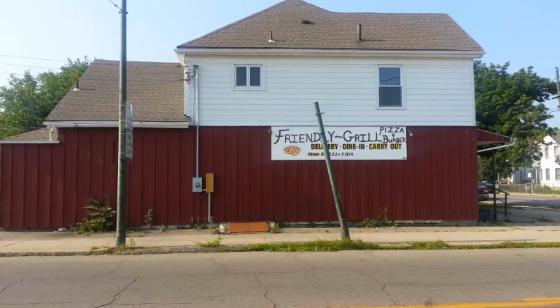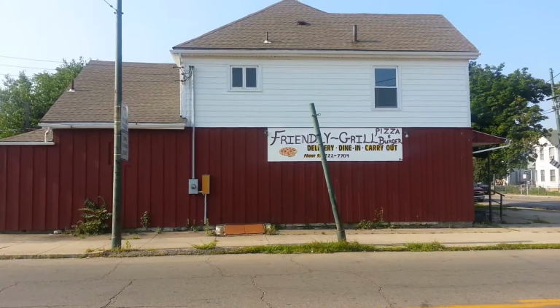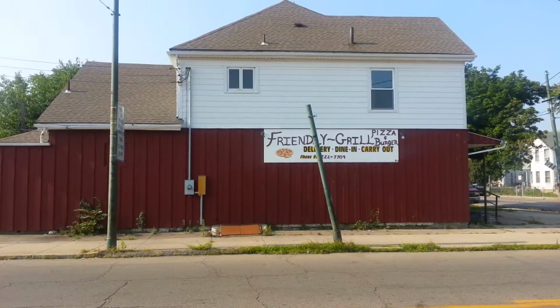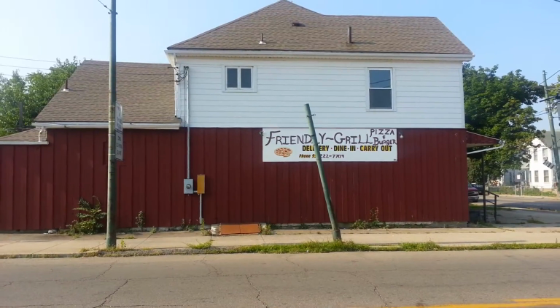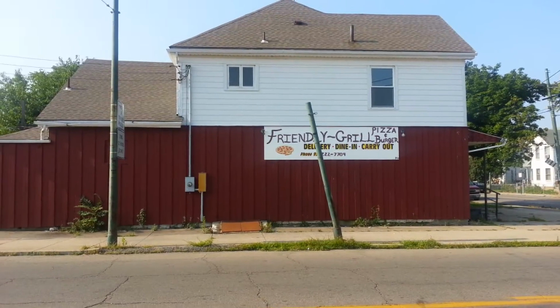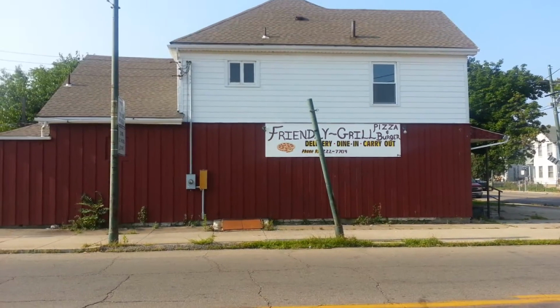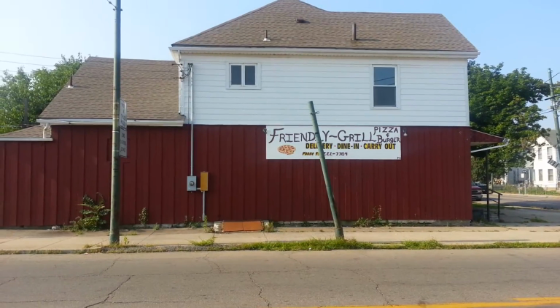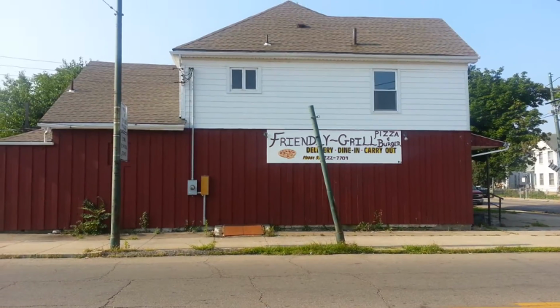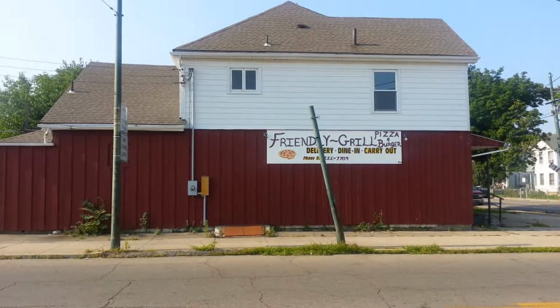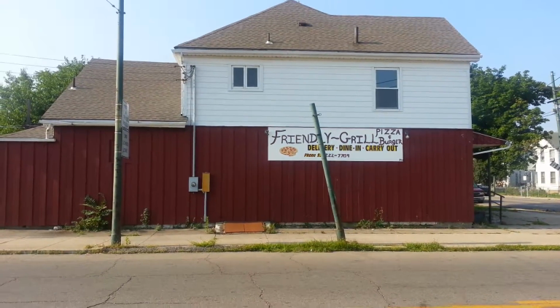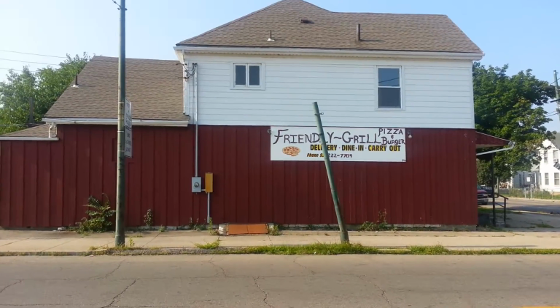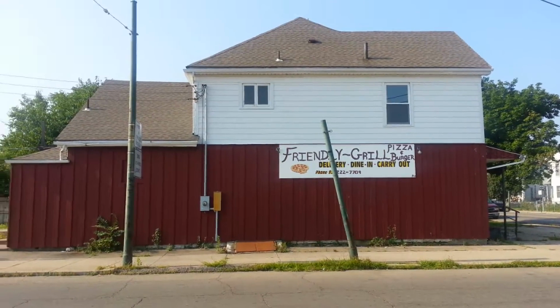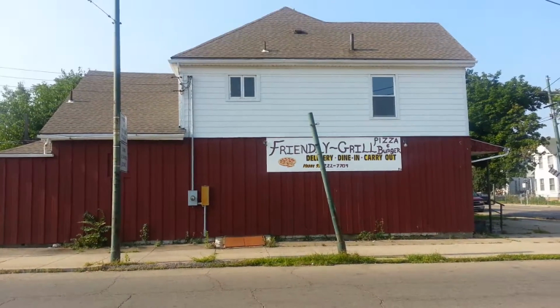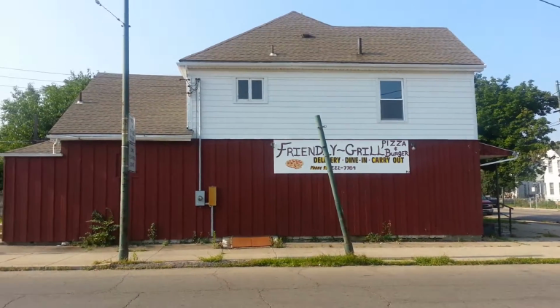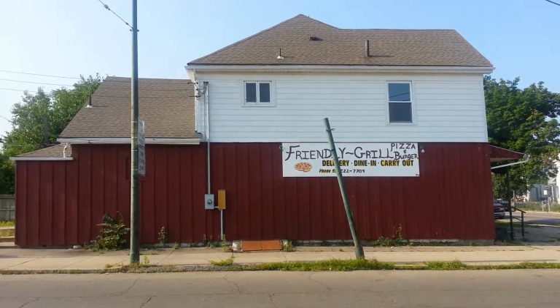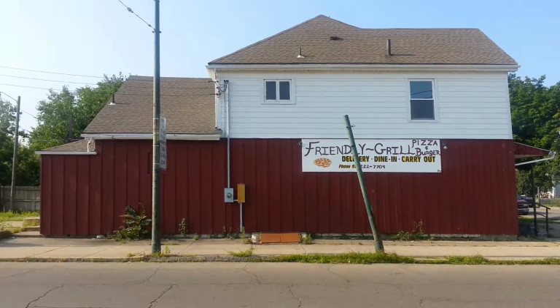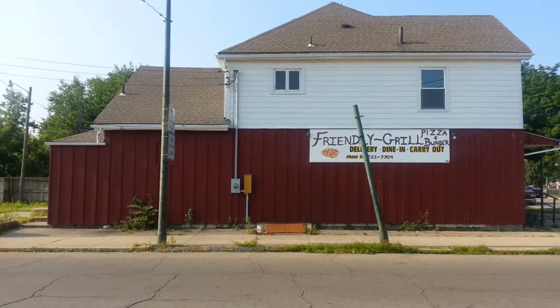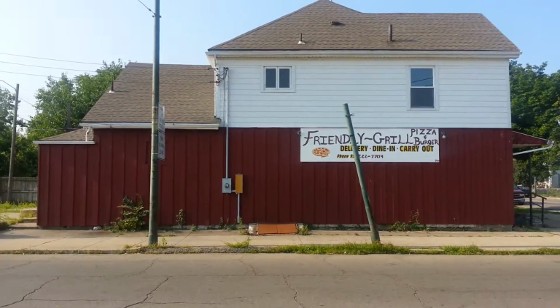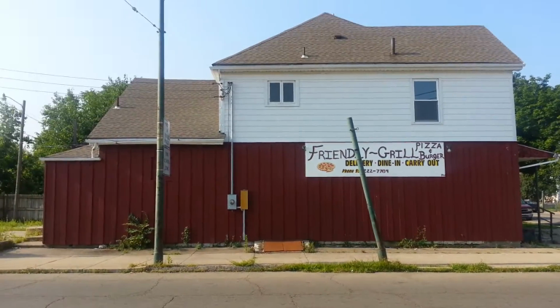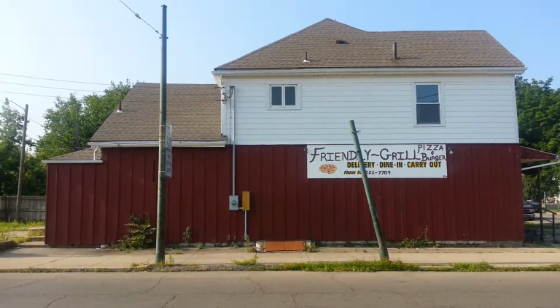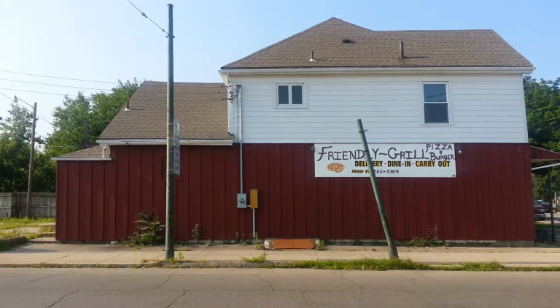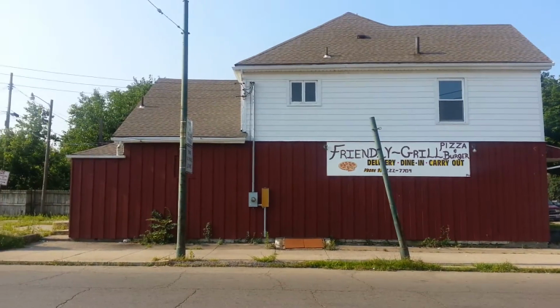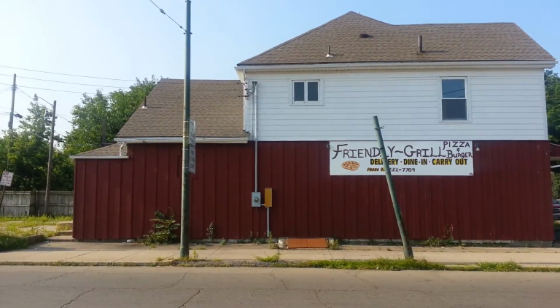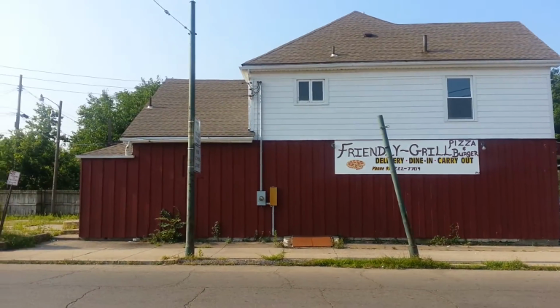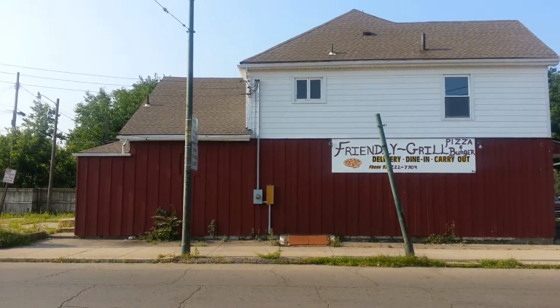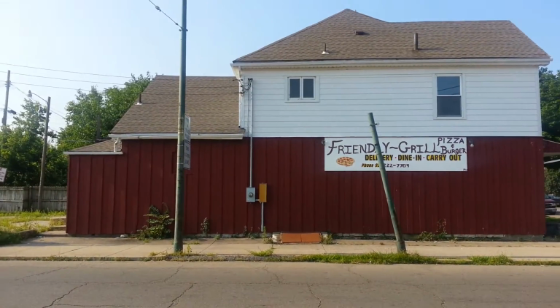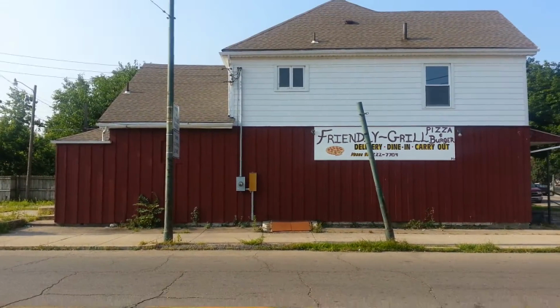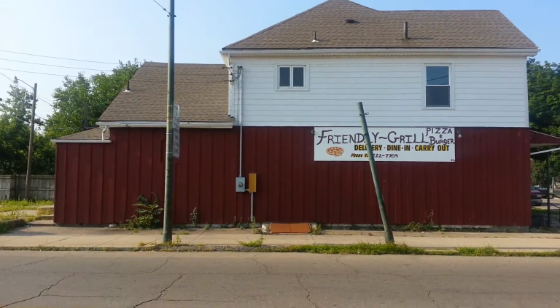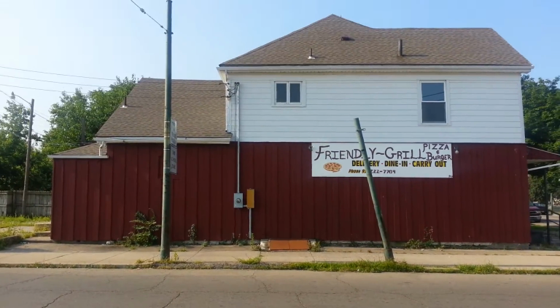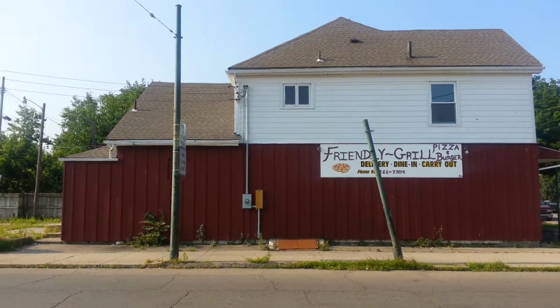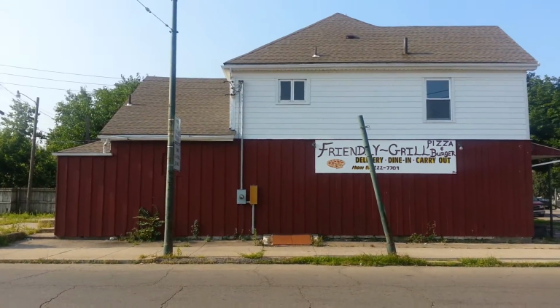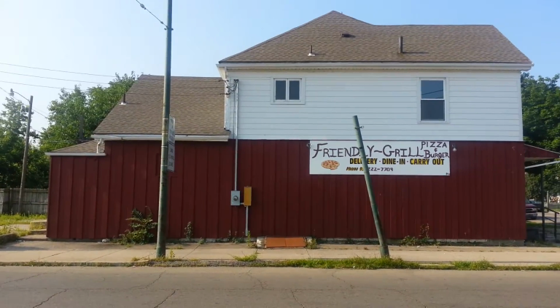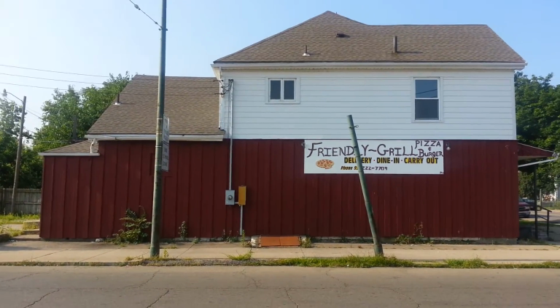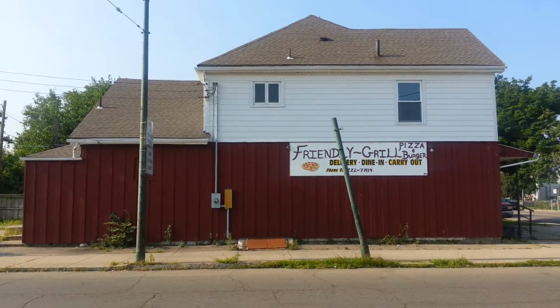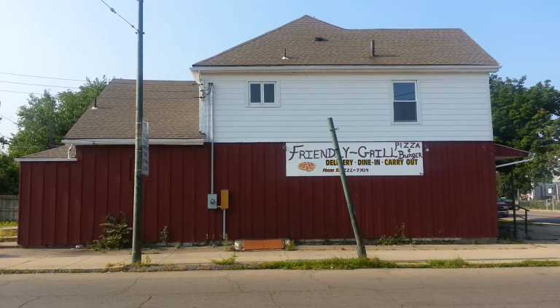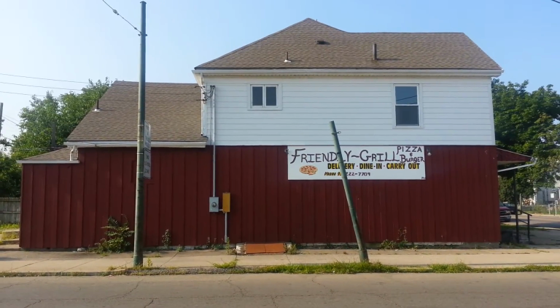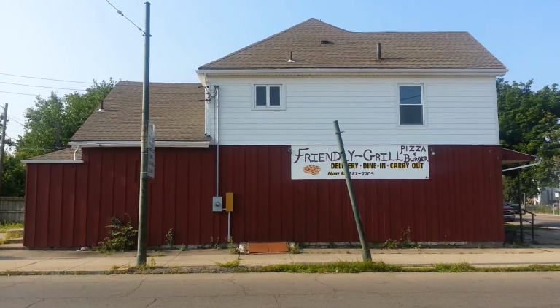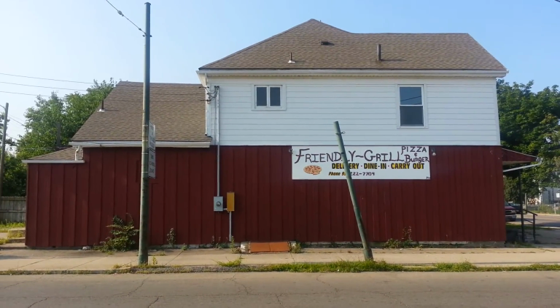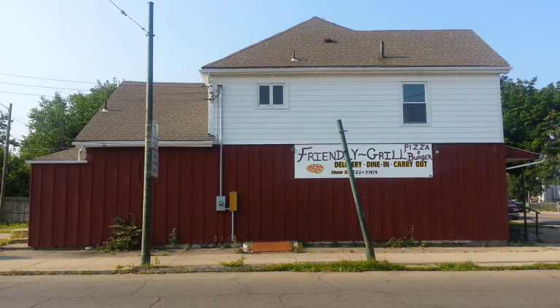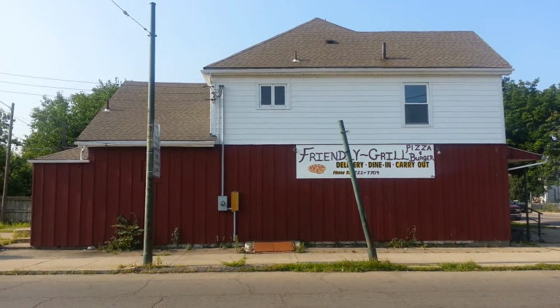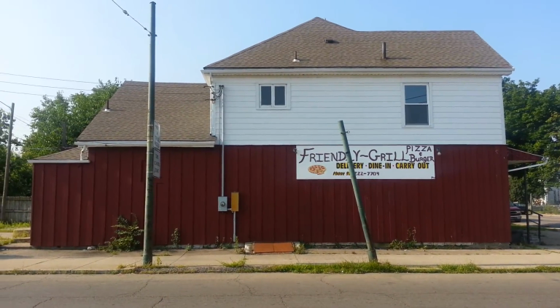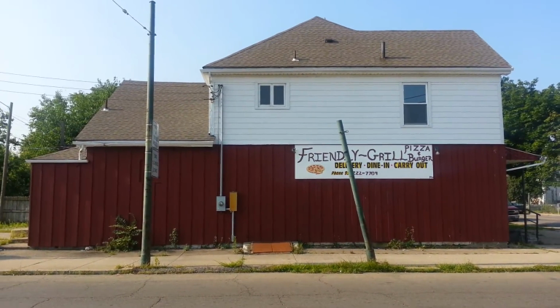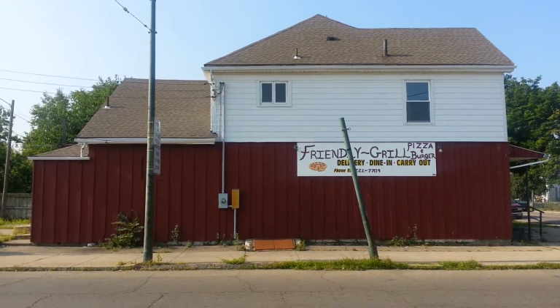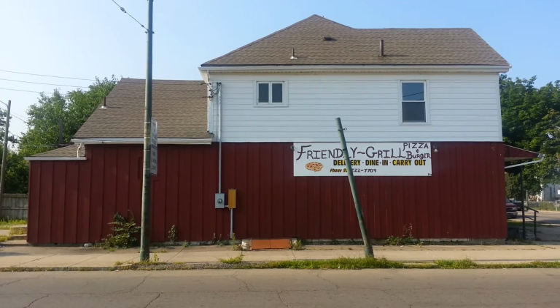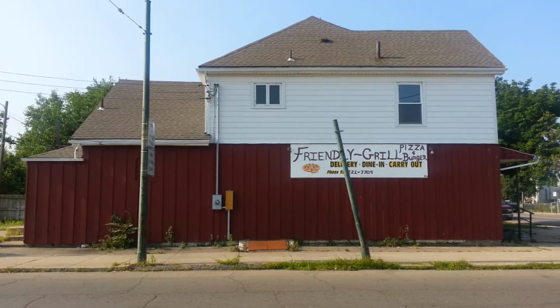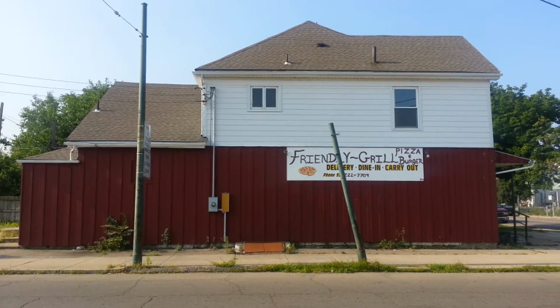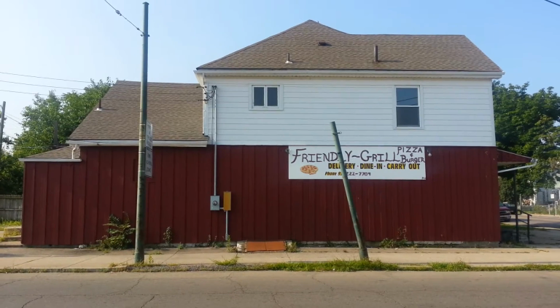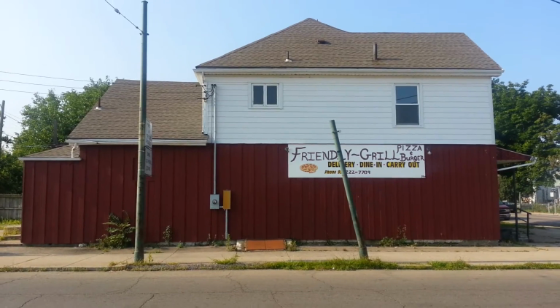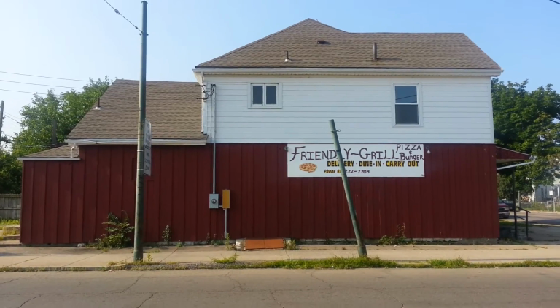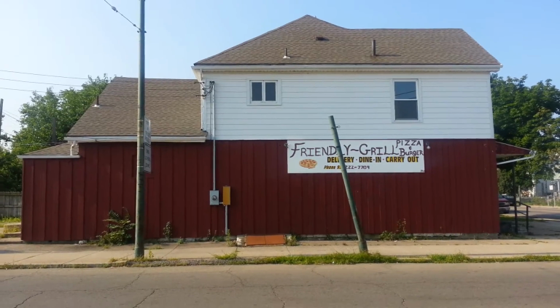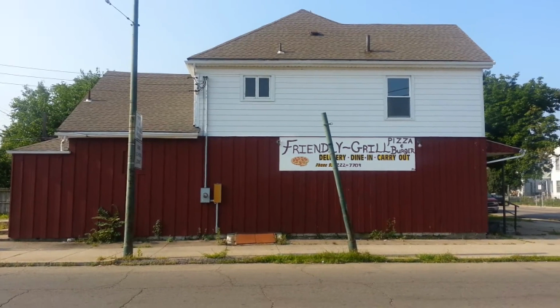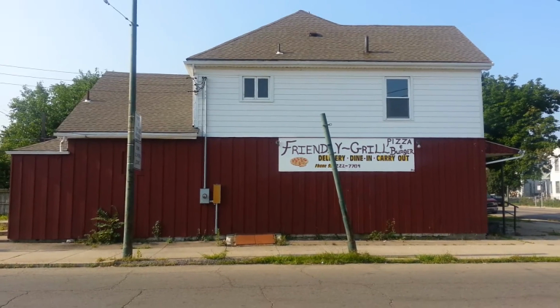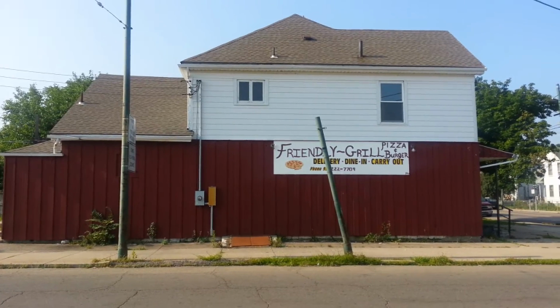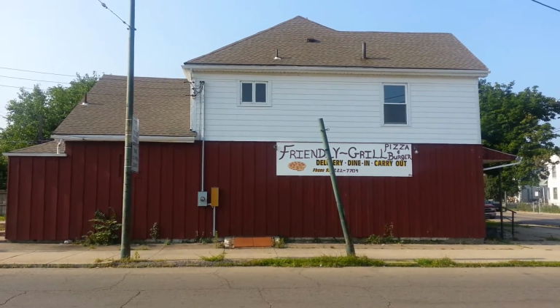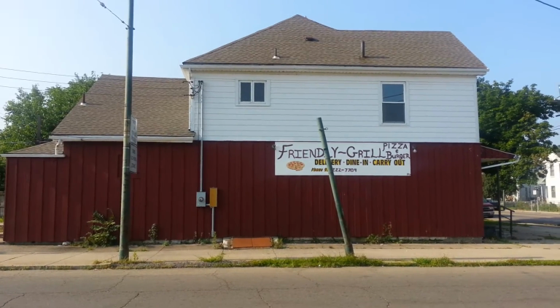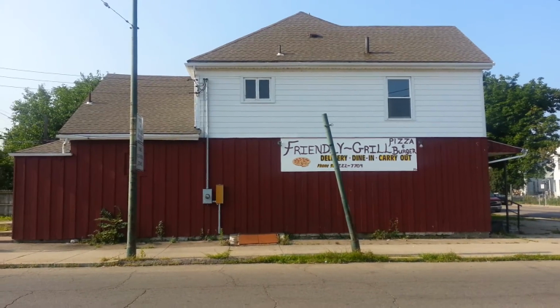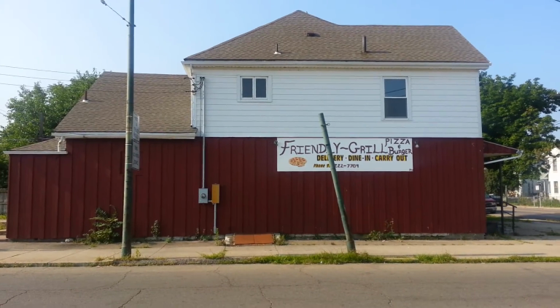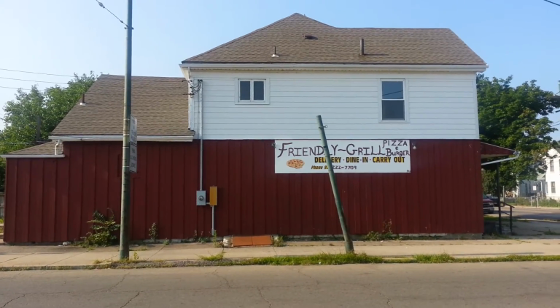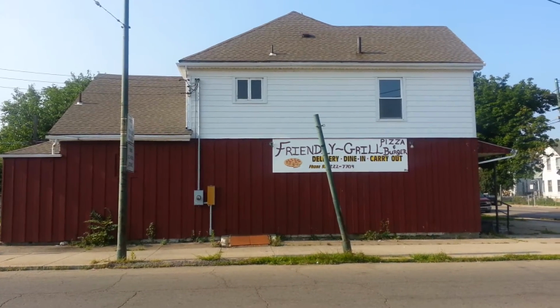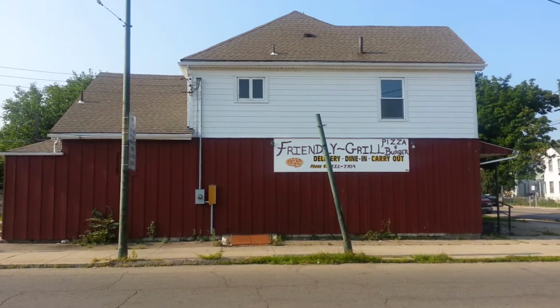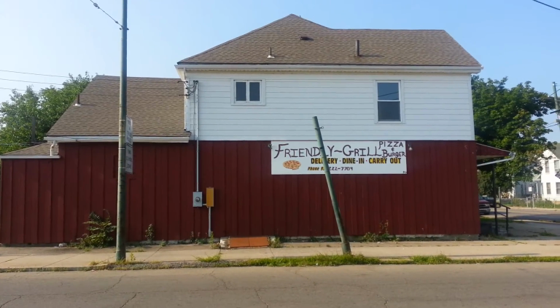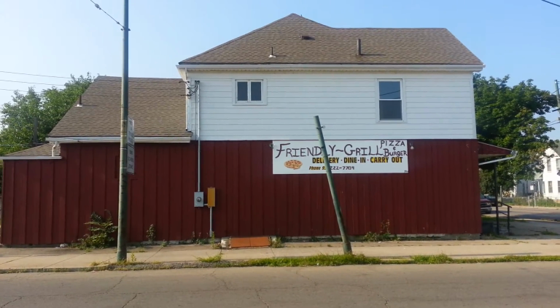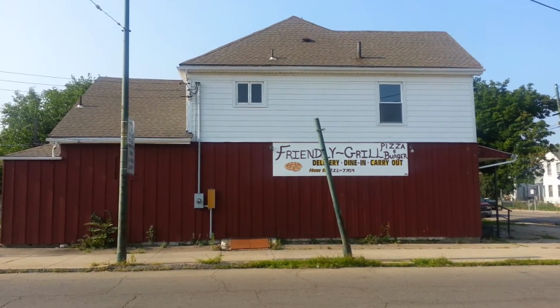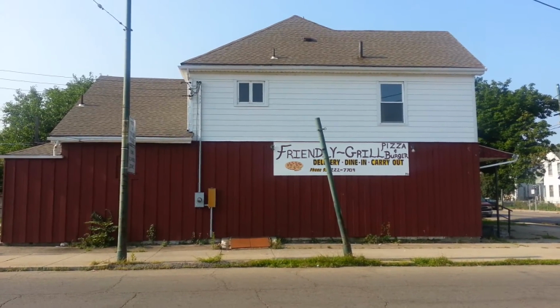Good morning YouTube and welcome to Old North Dayton. This is a video about economic collapse.